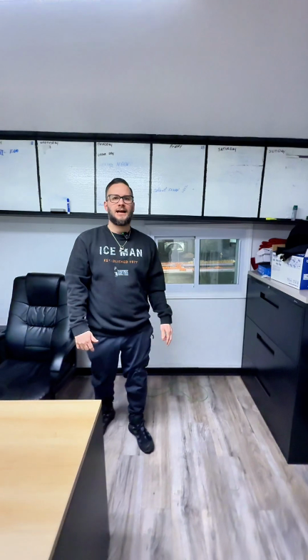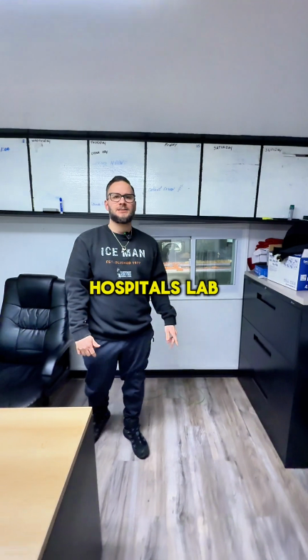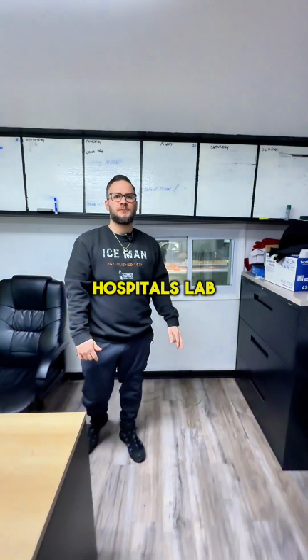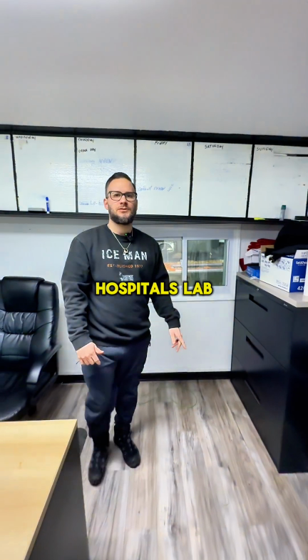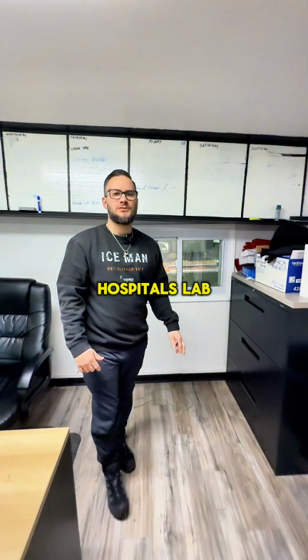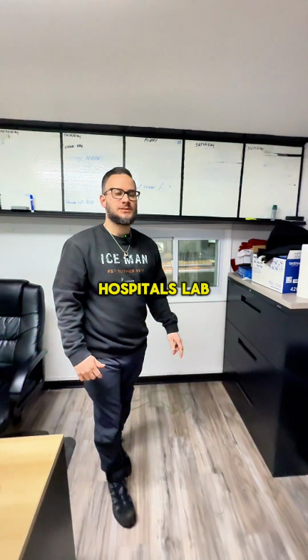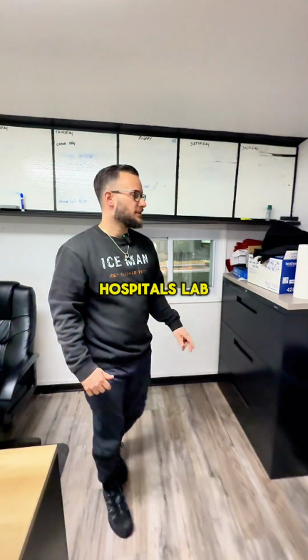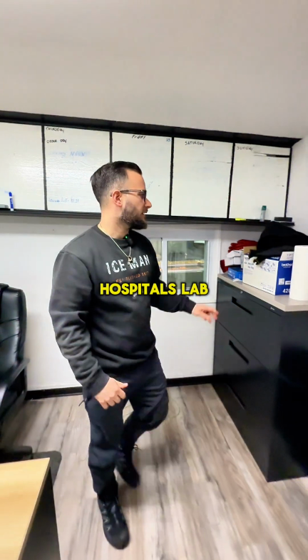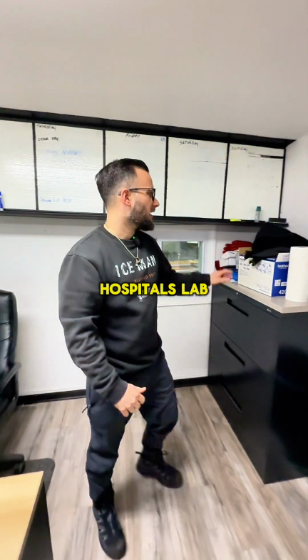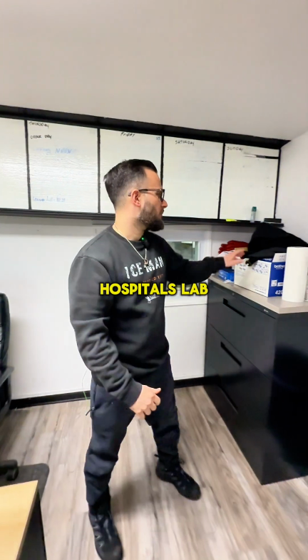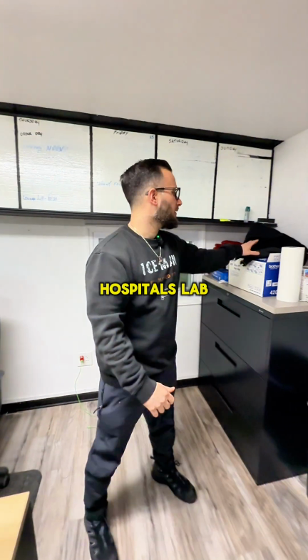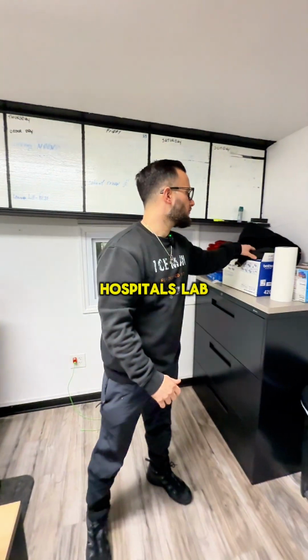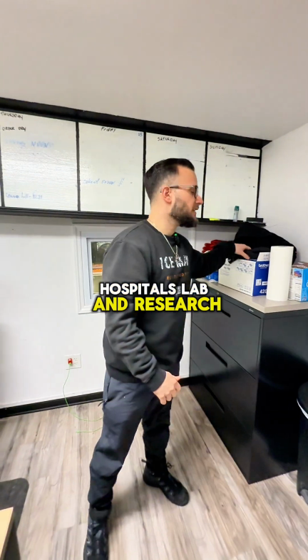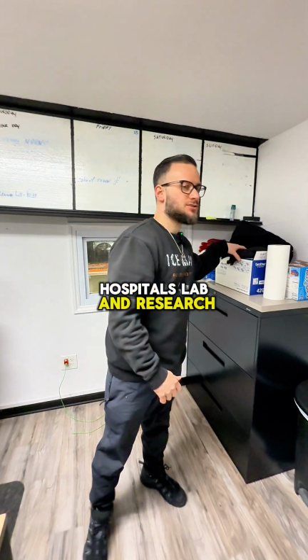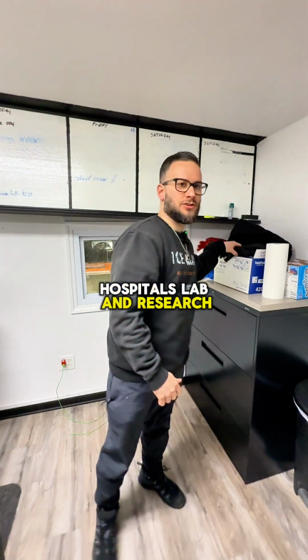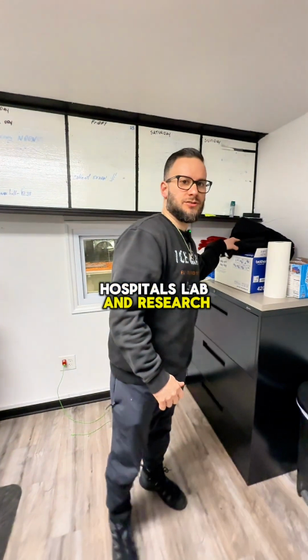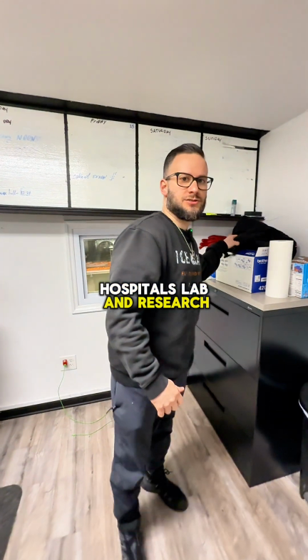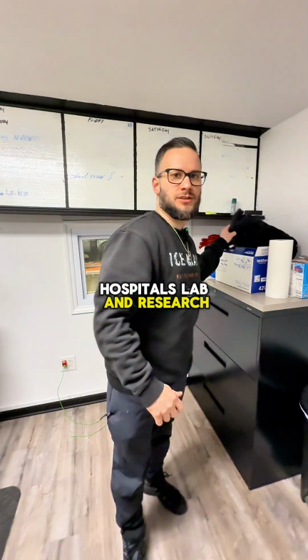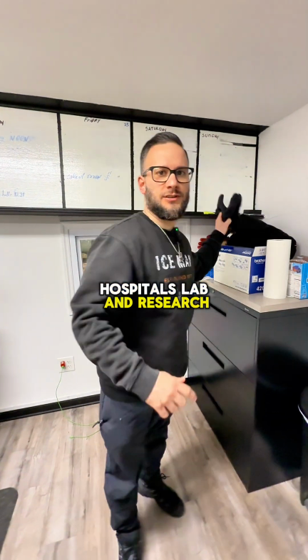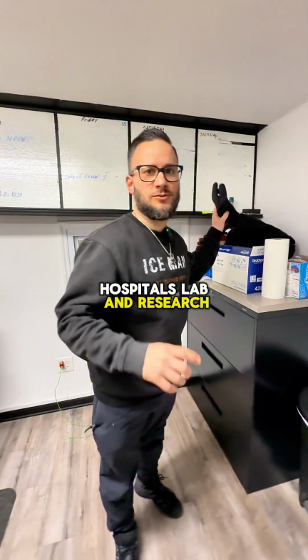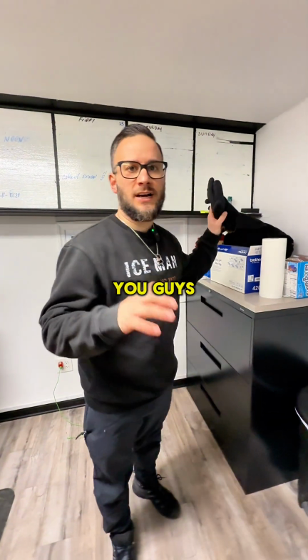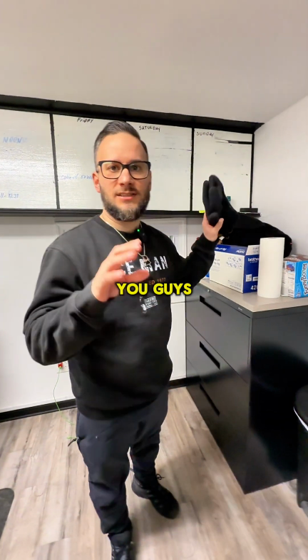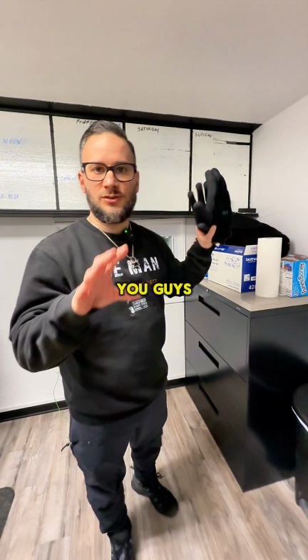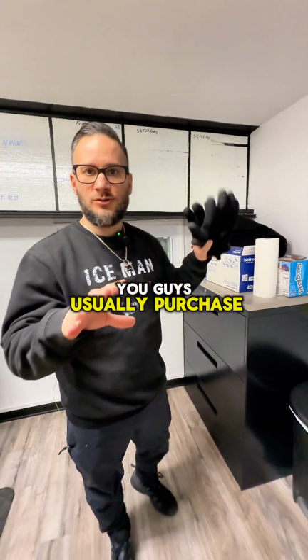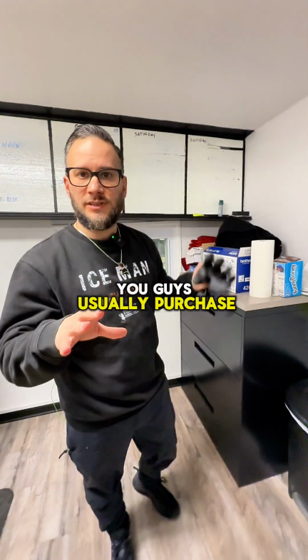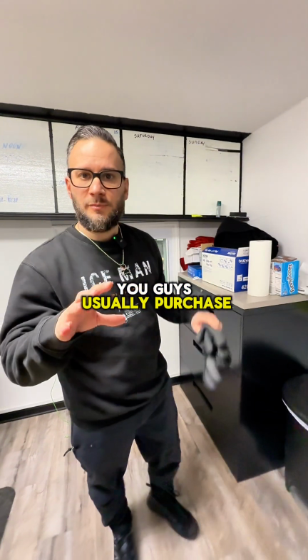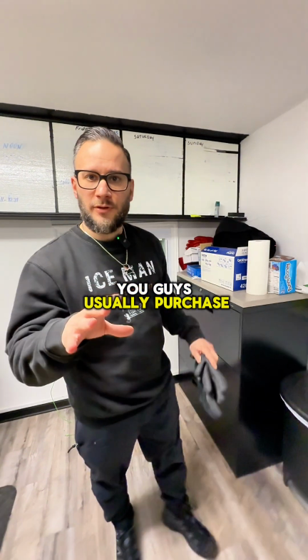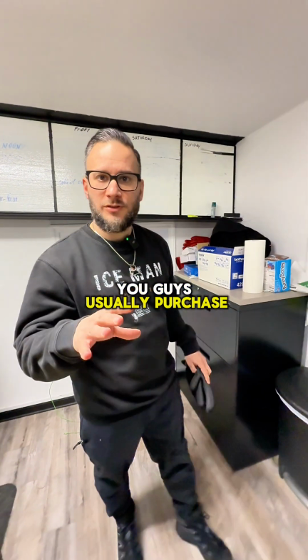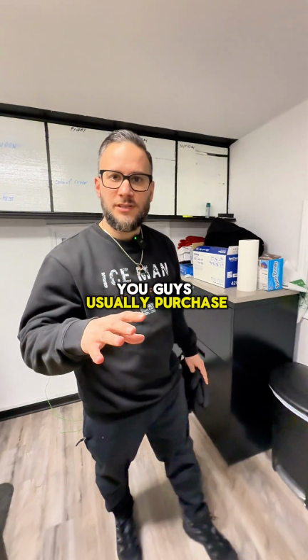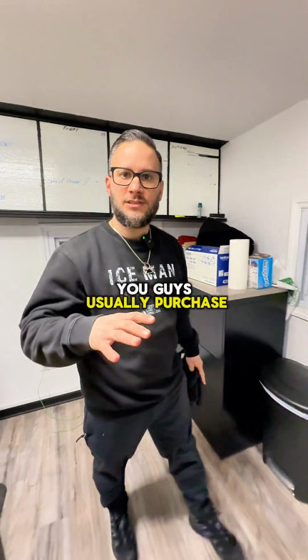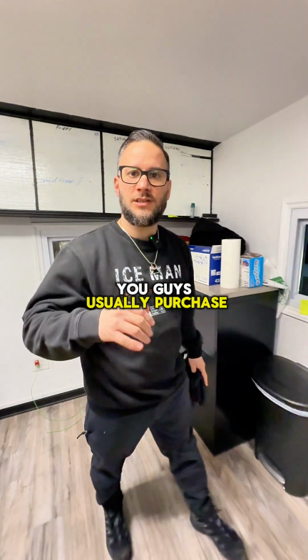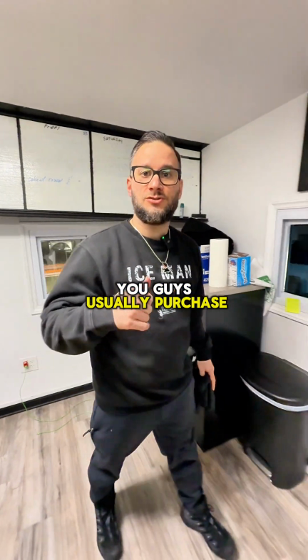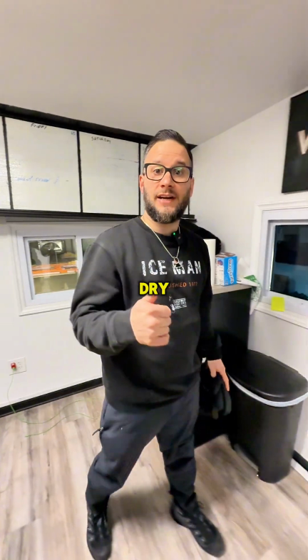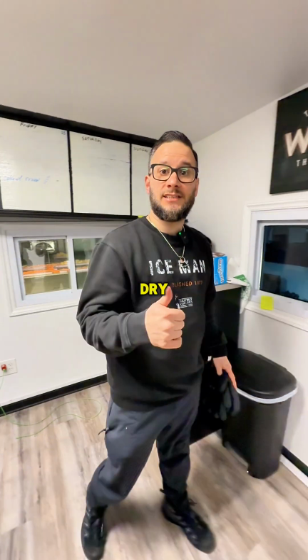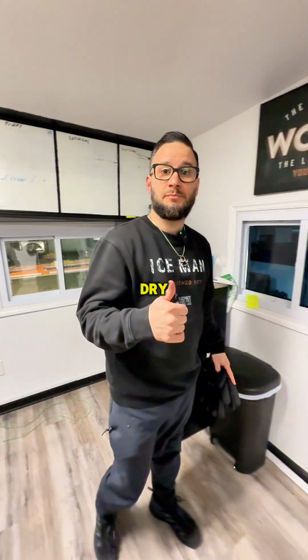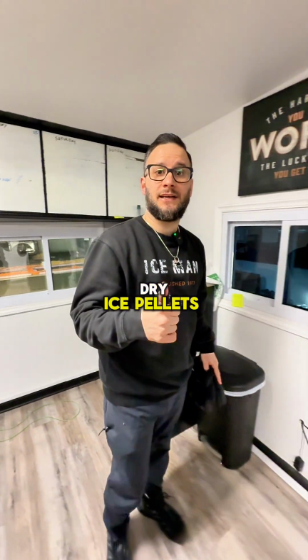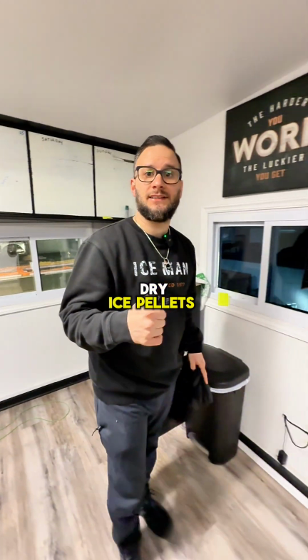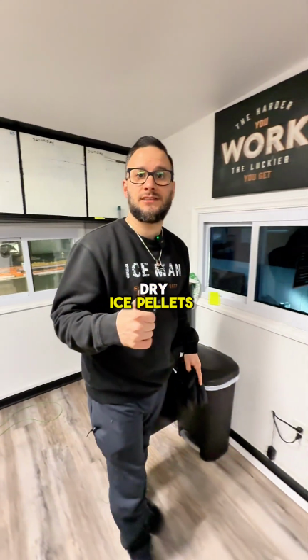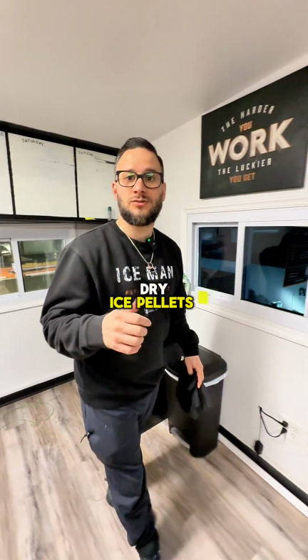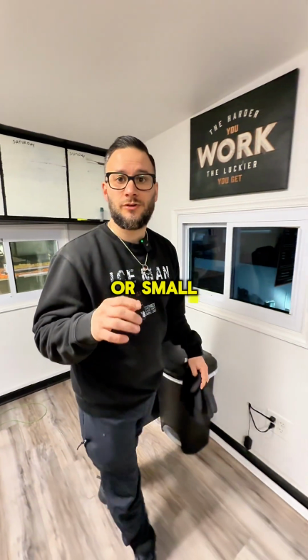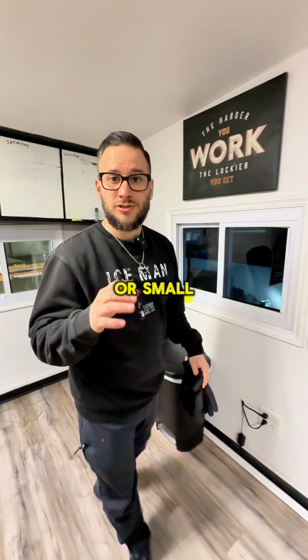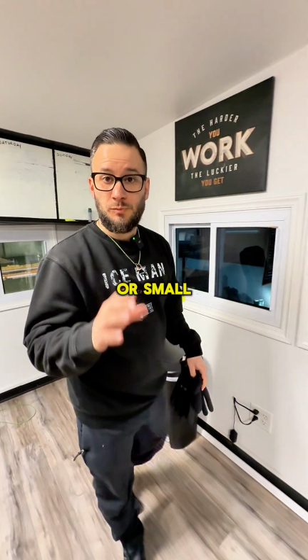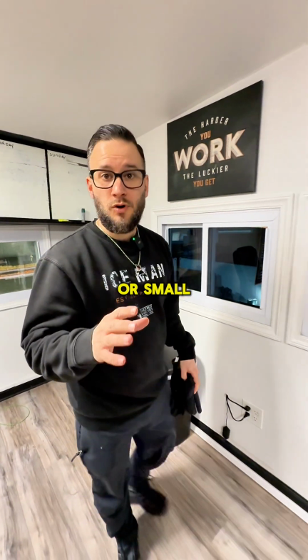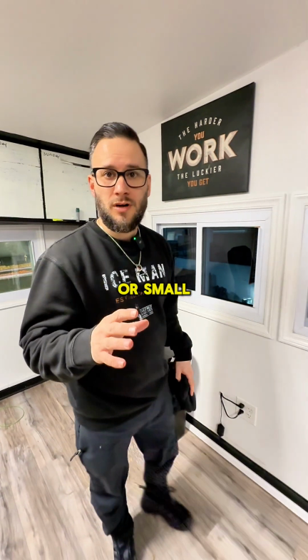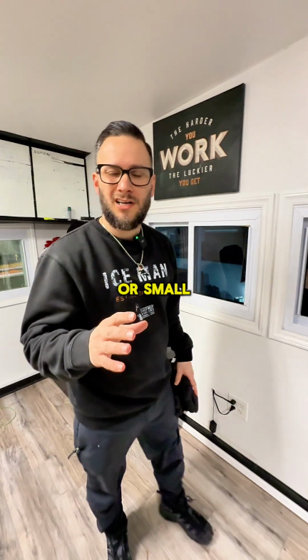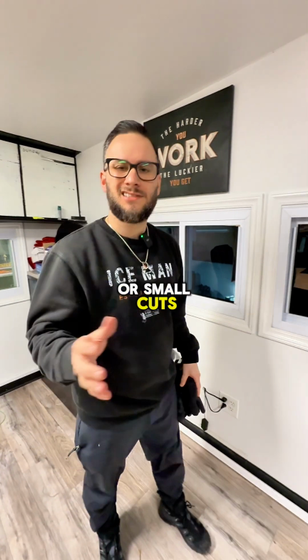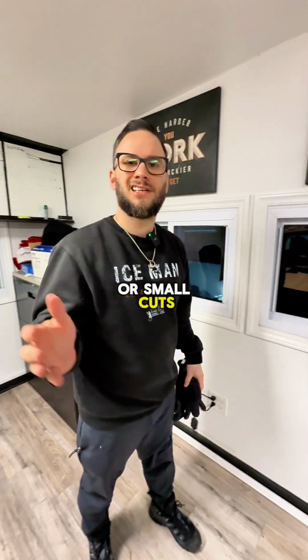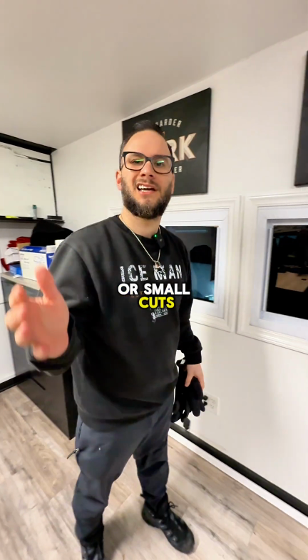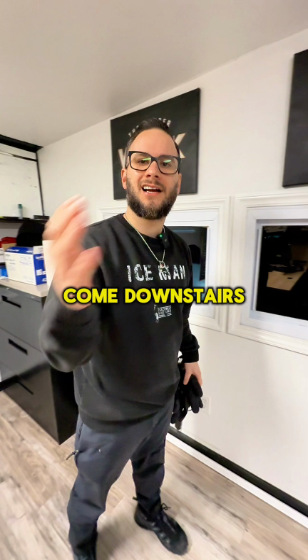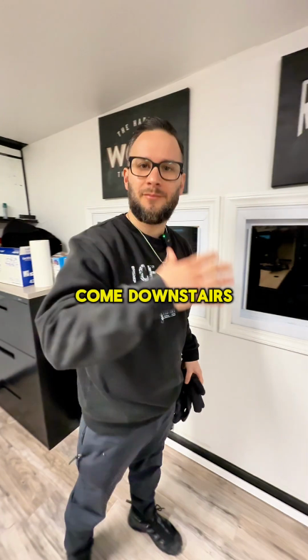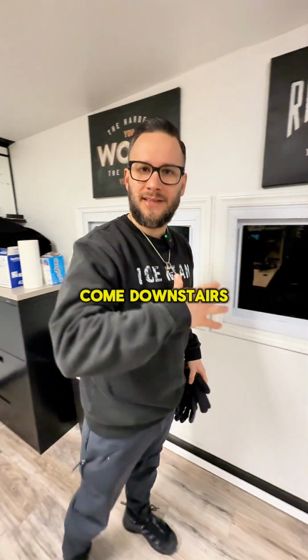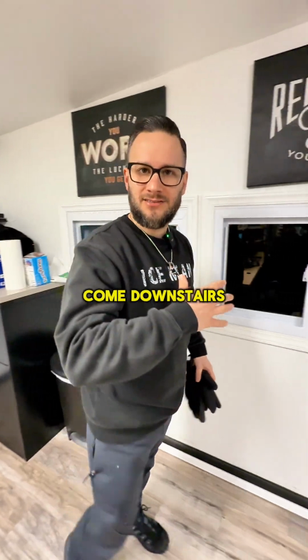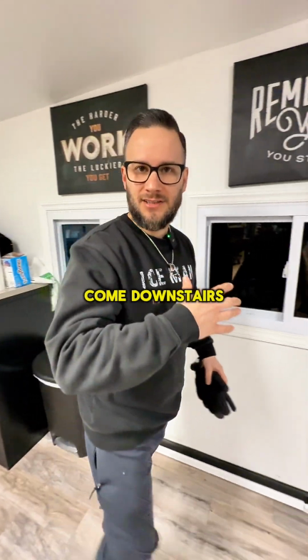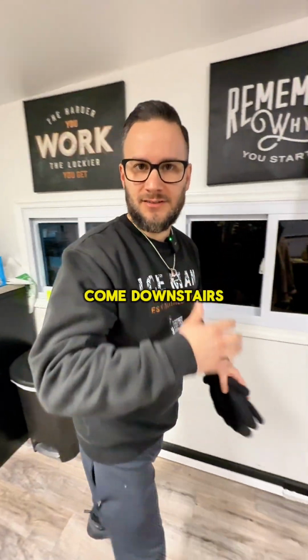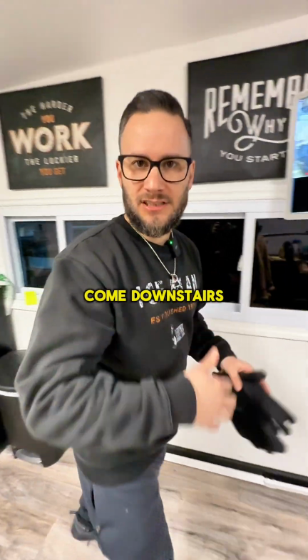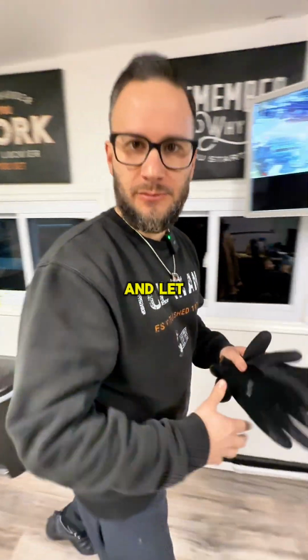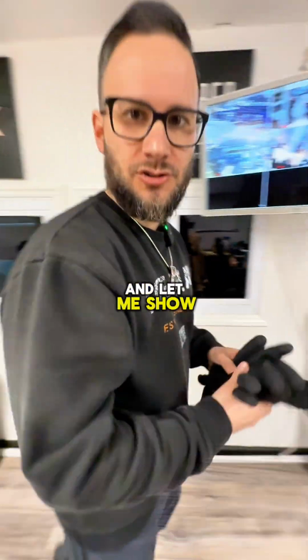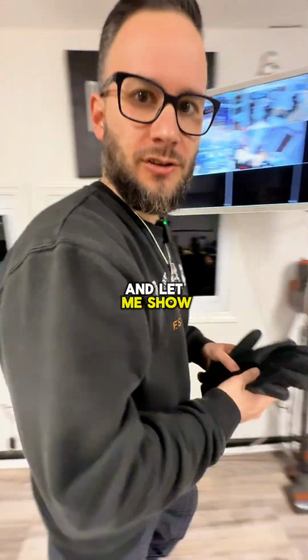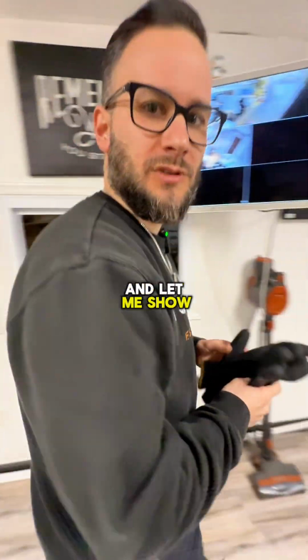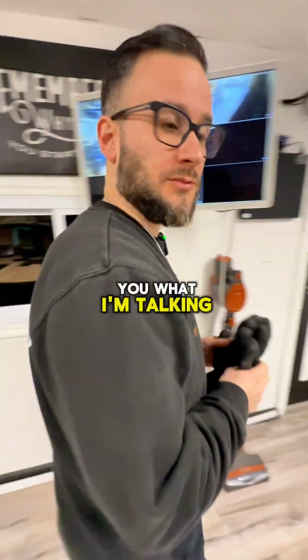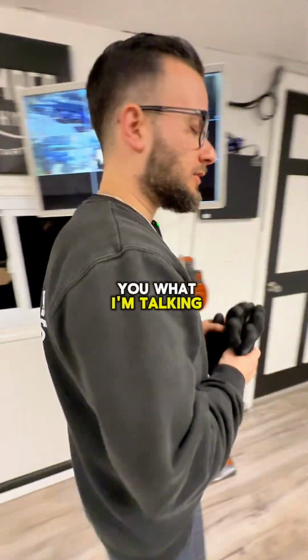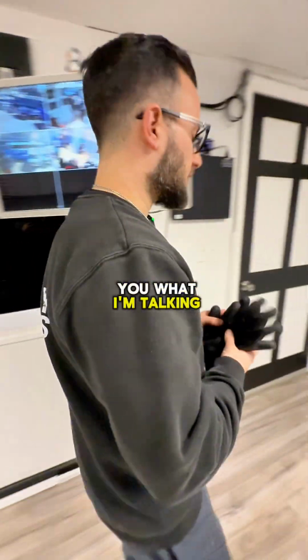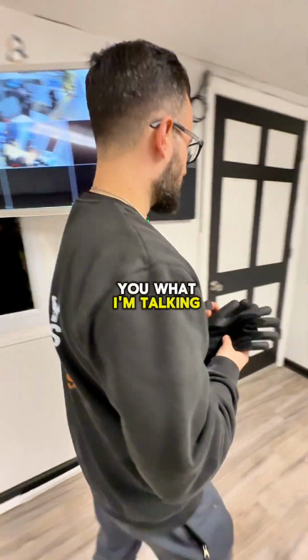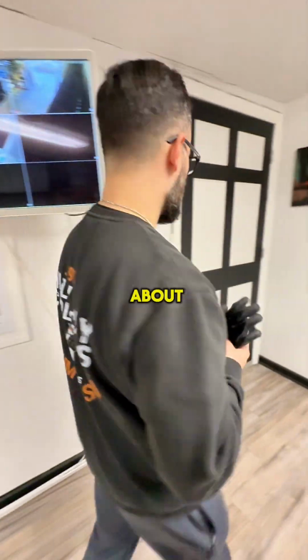Hospitals, lab, and research — you guys usually purchase dry ice pellets or small cuts. Come downstairs and let me show you what I'm talking about.